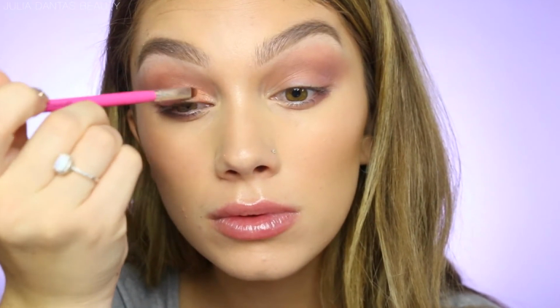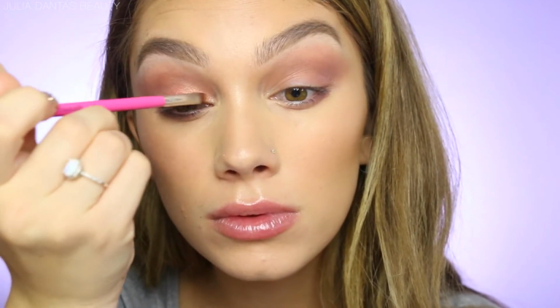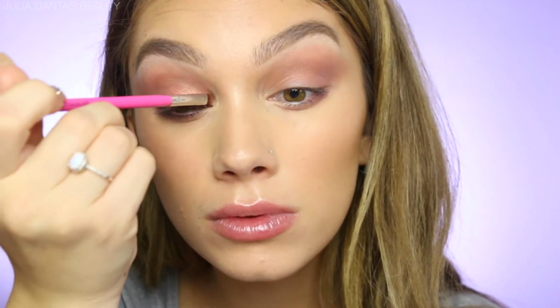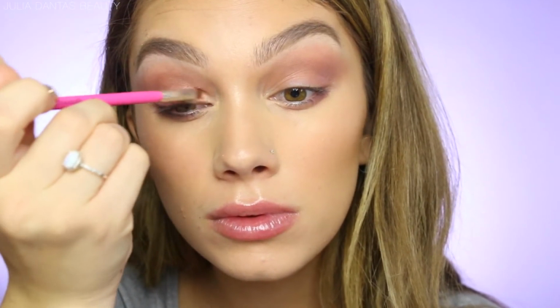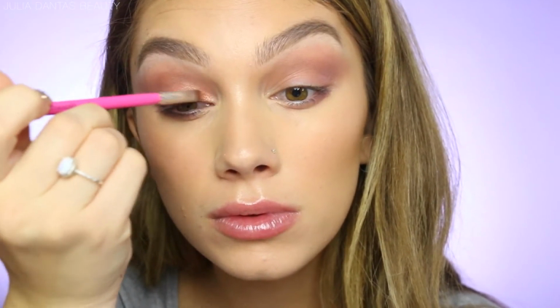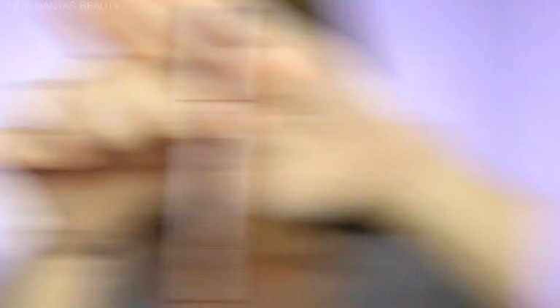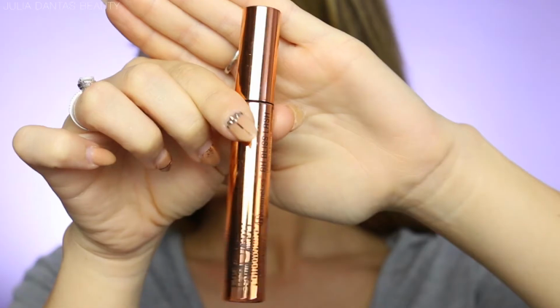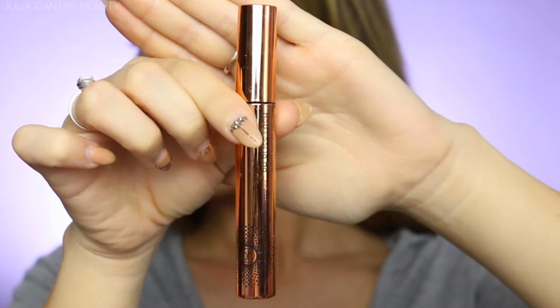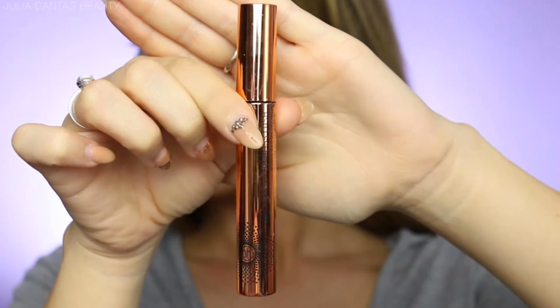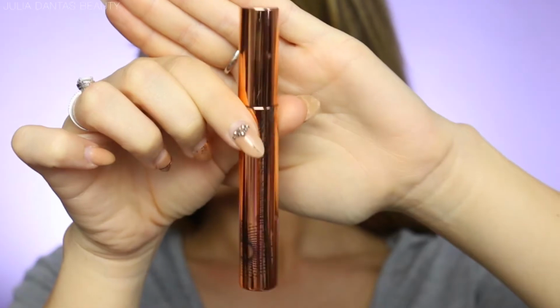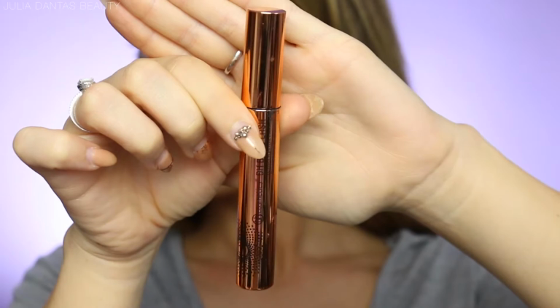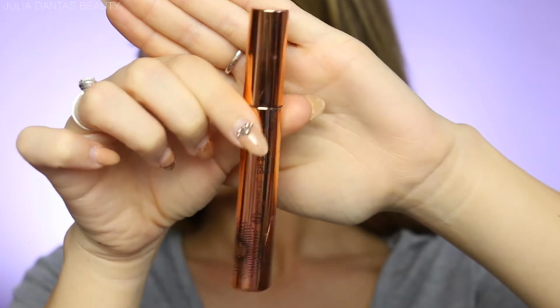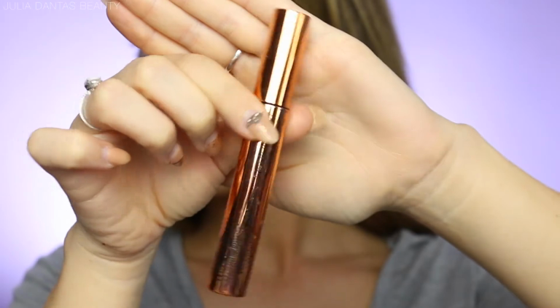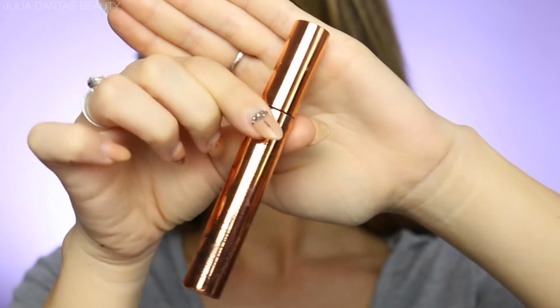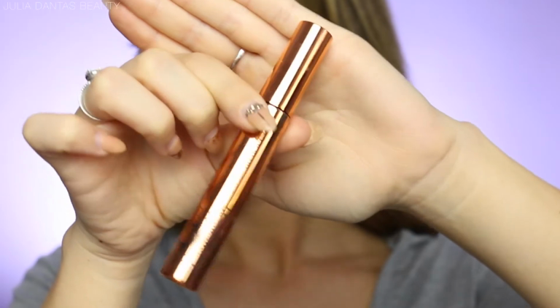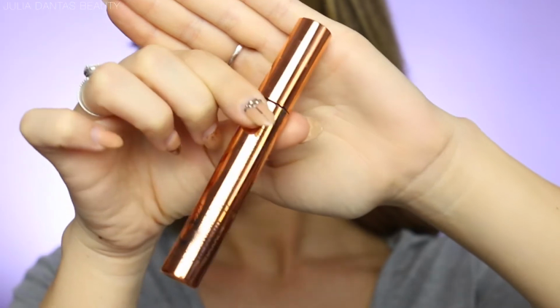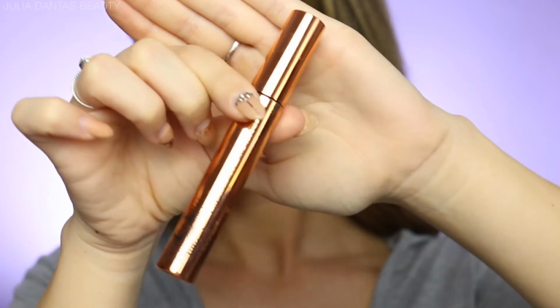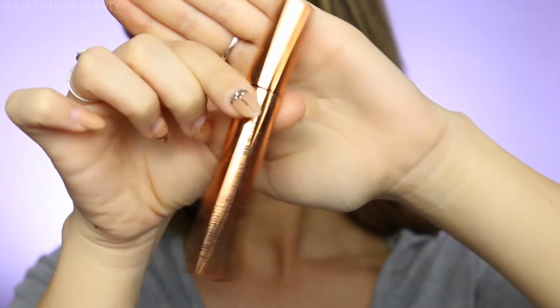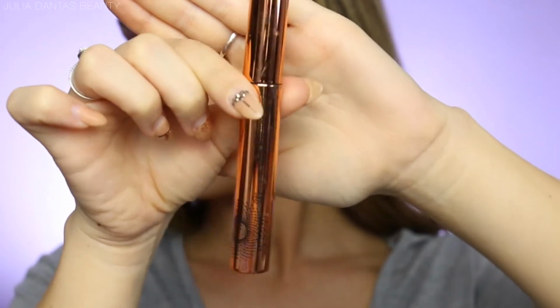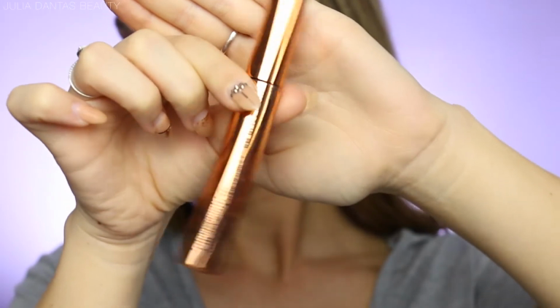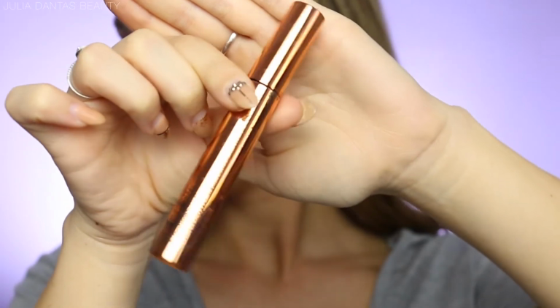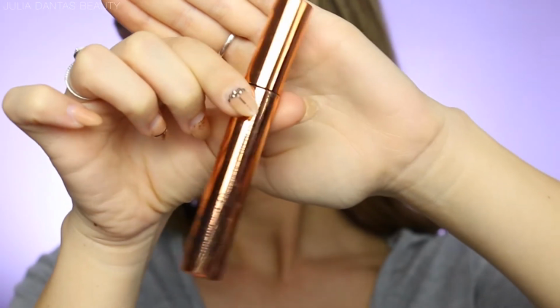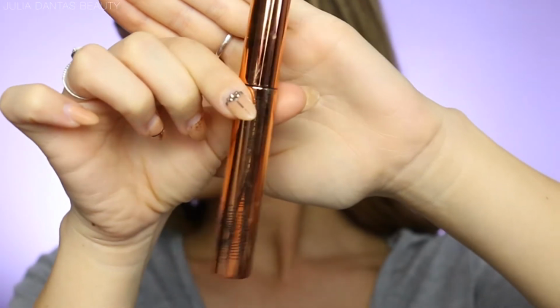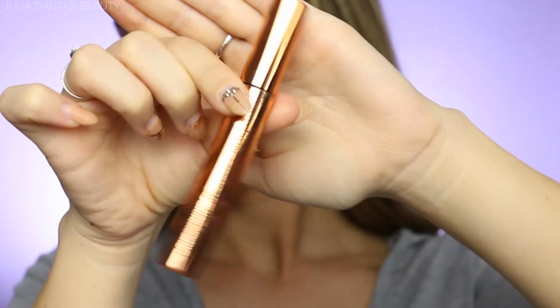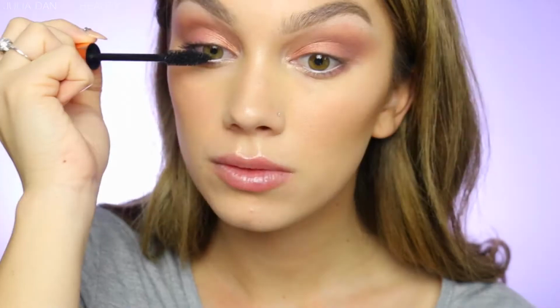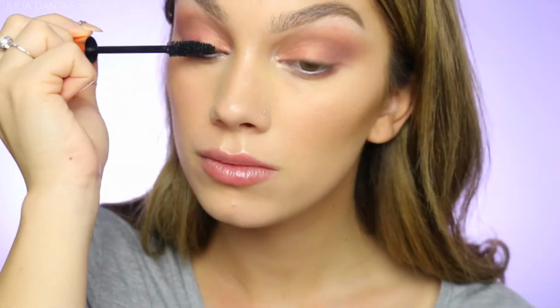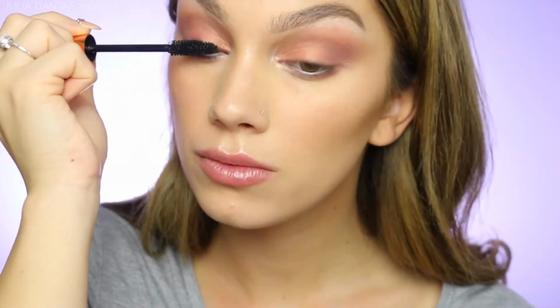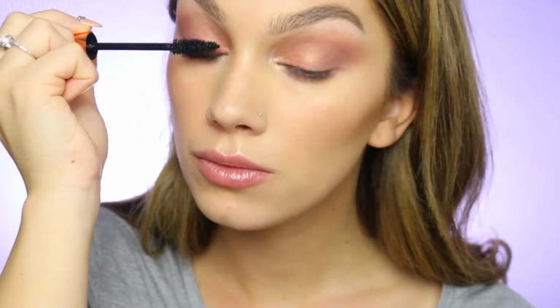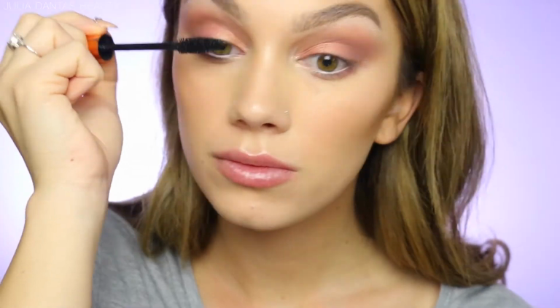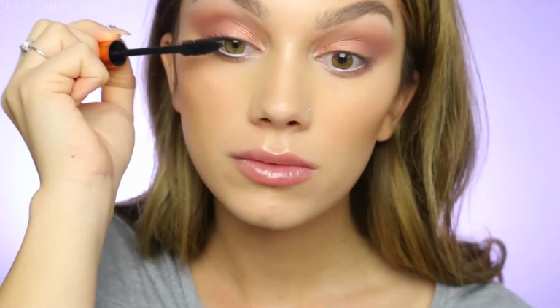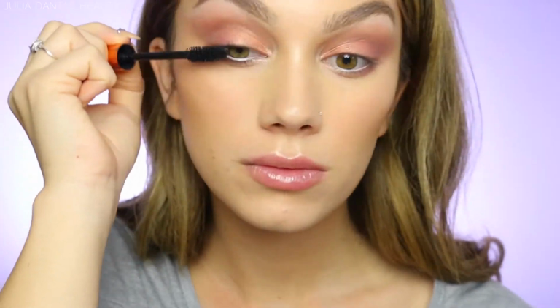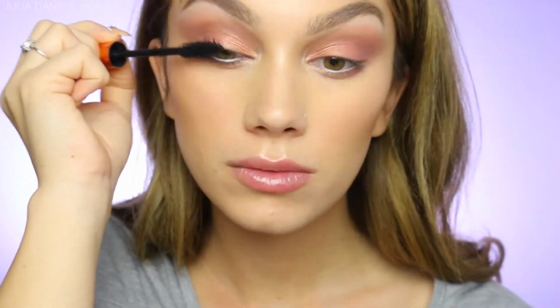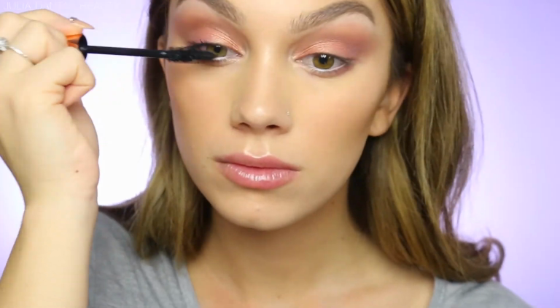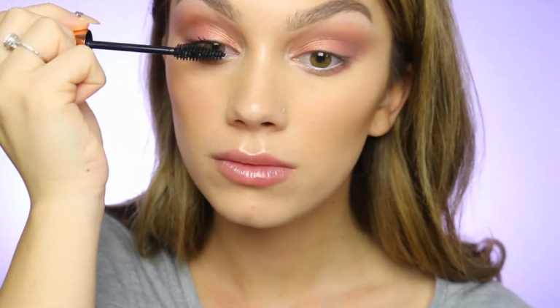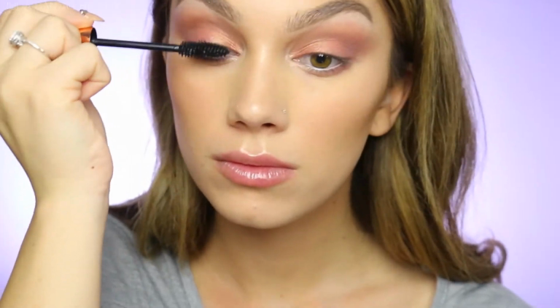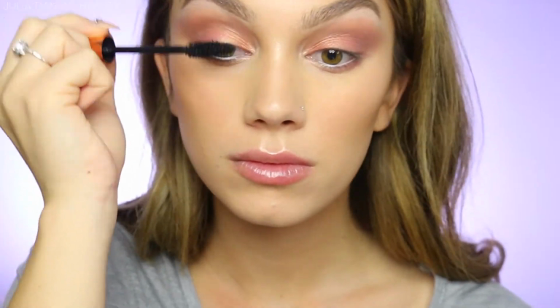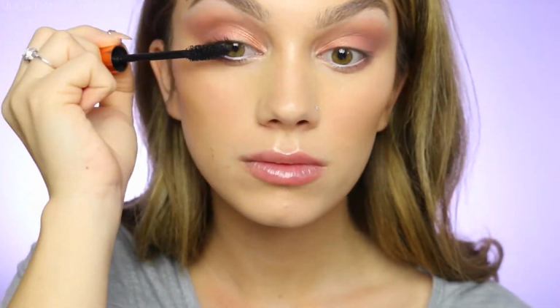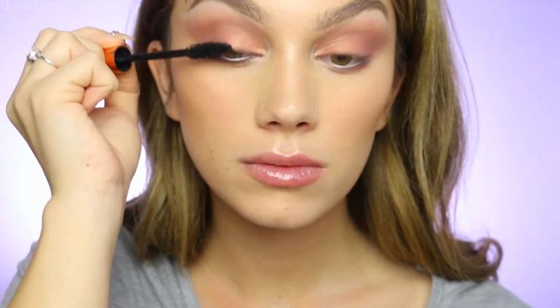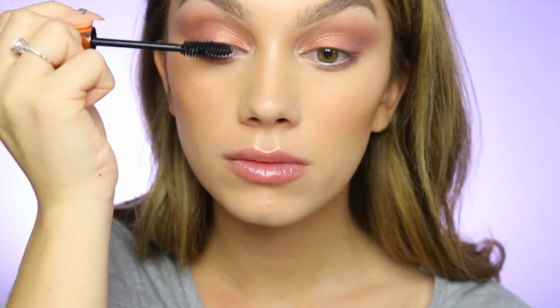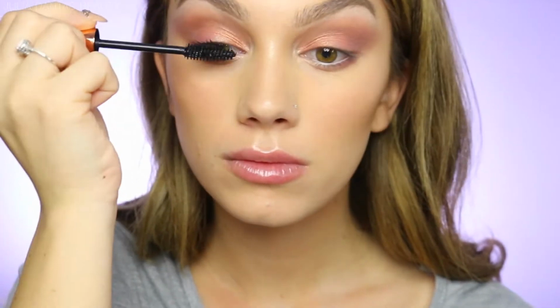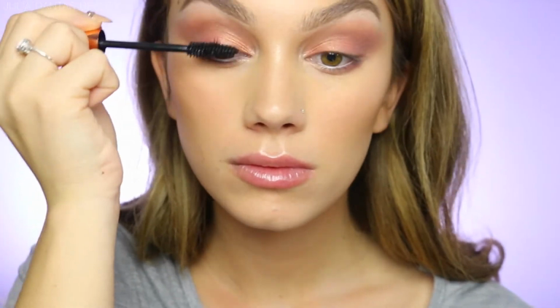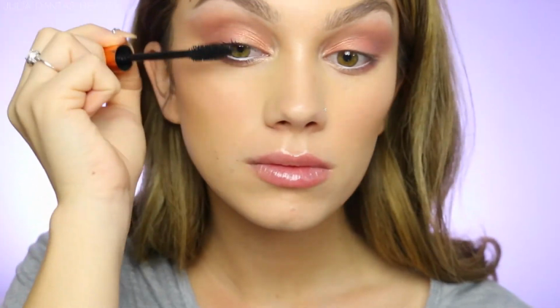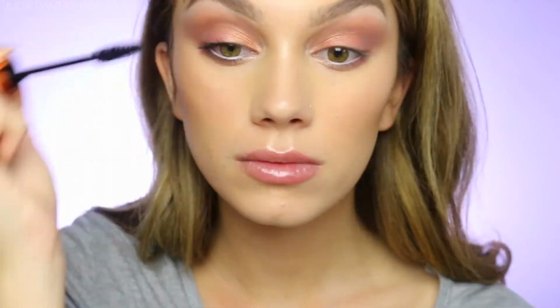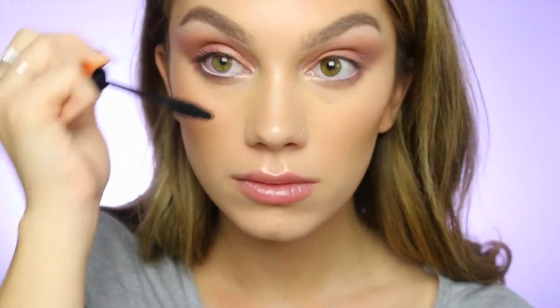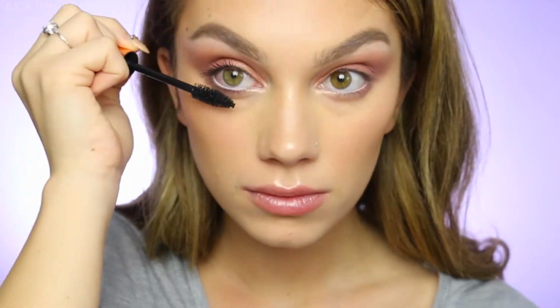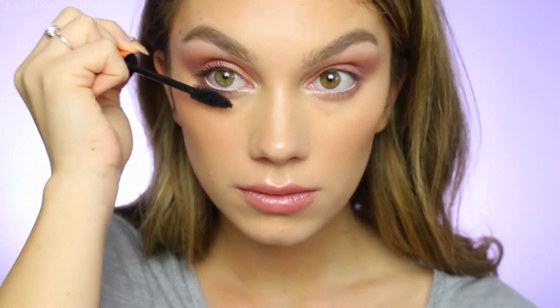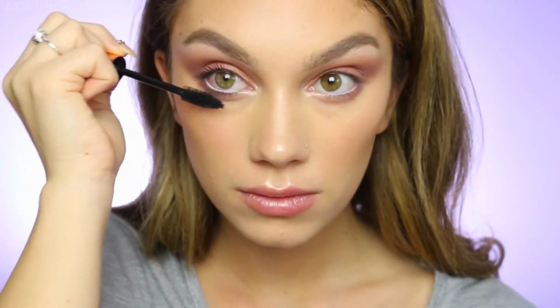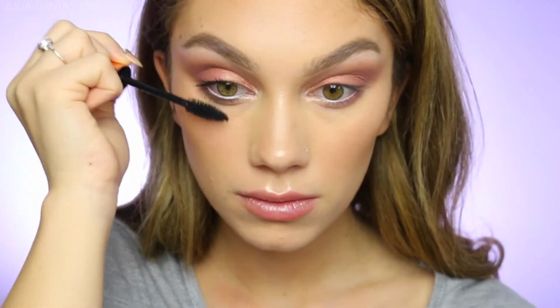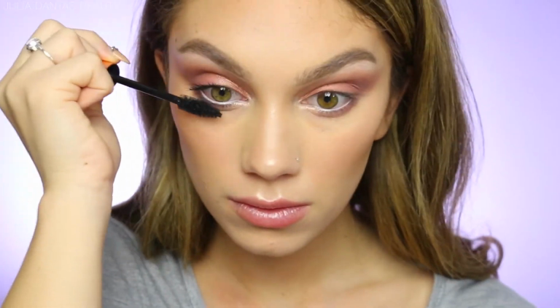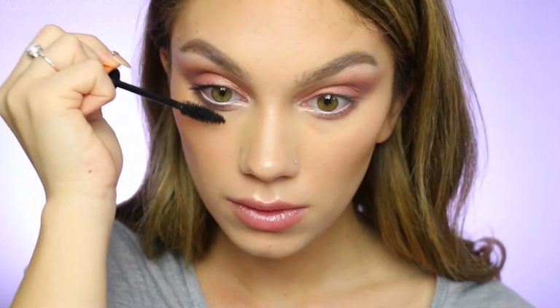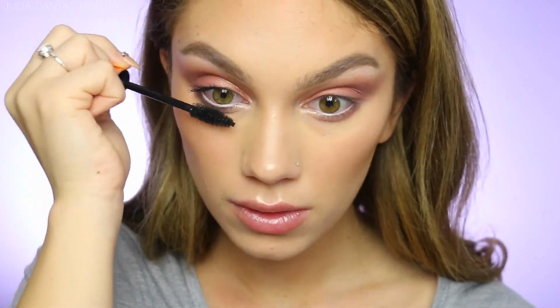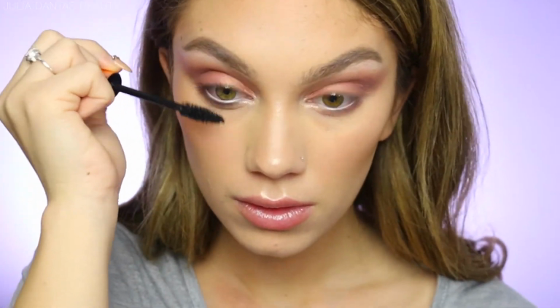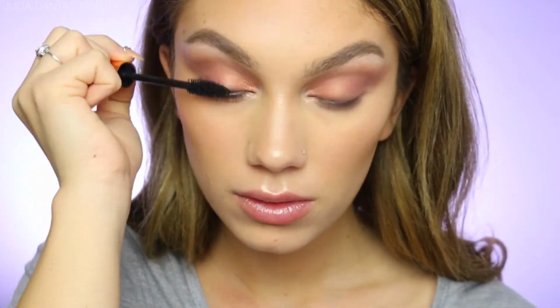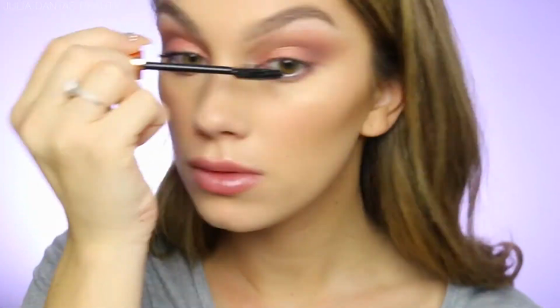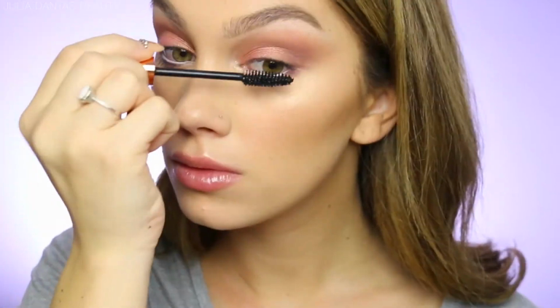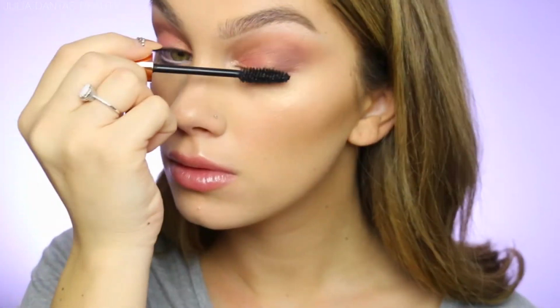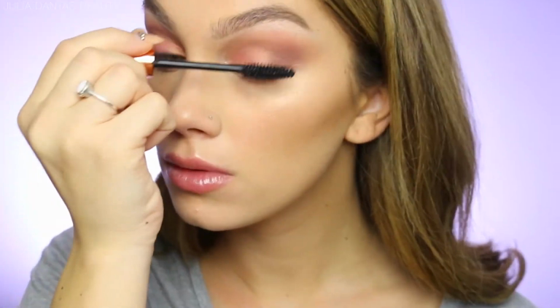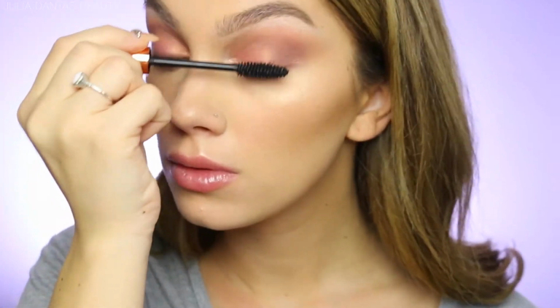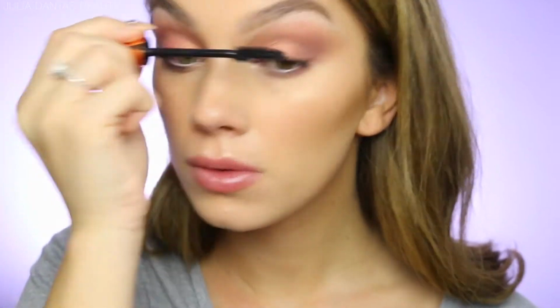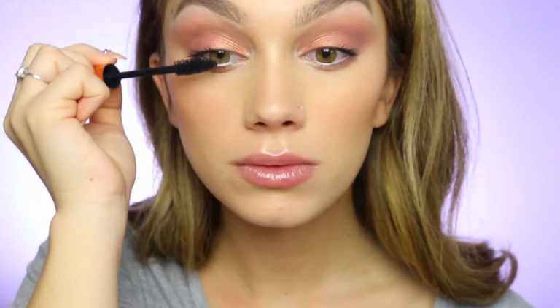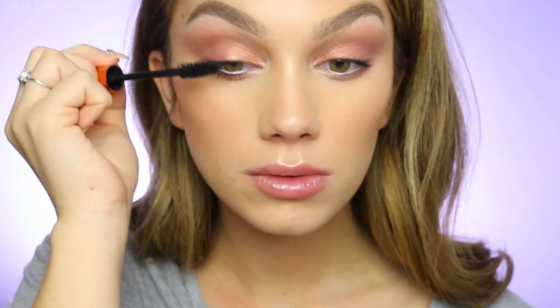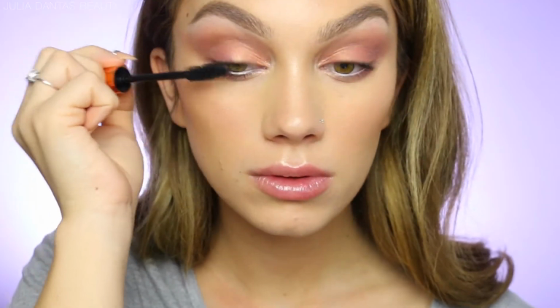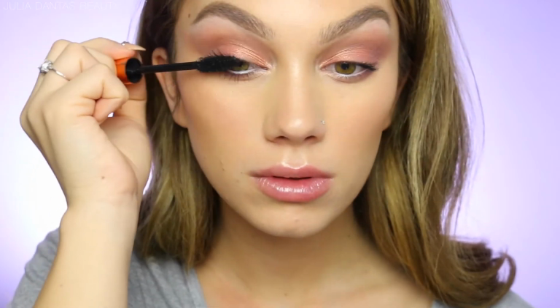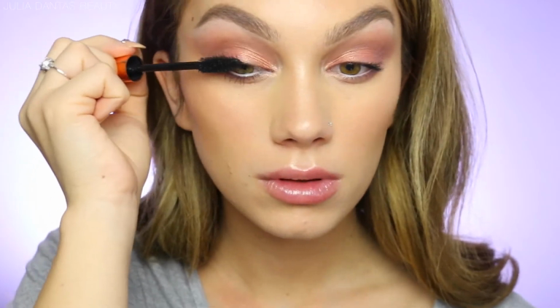I'm skipping the falsies and picking up my BH Cosmetics Bliss Mascara, just doing a few coats on my top and bottom lashes.